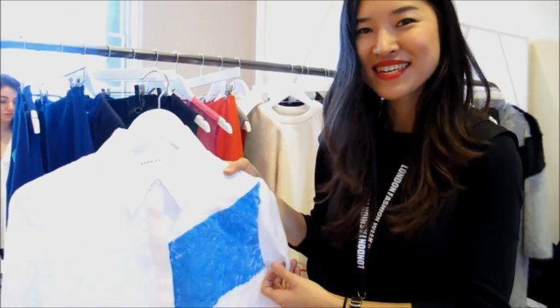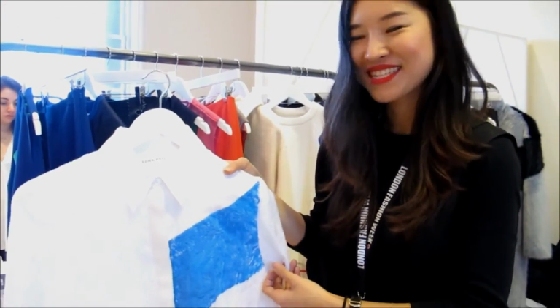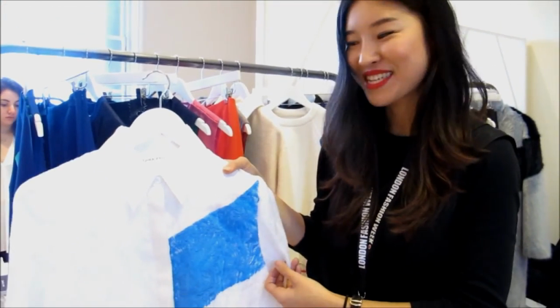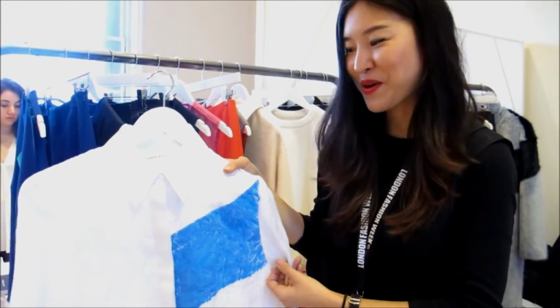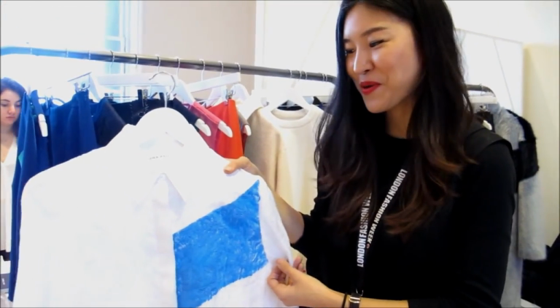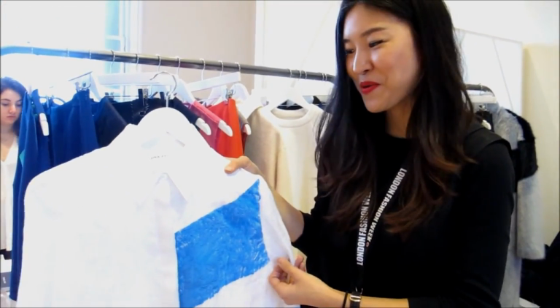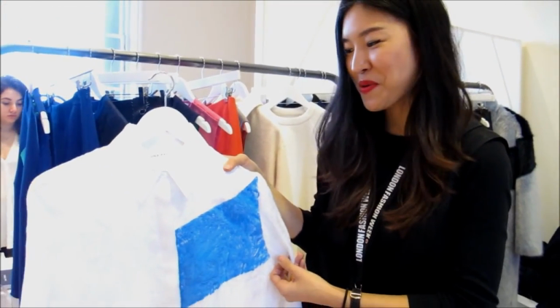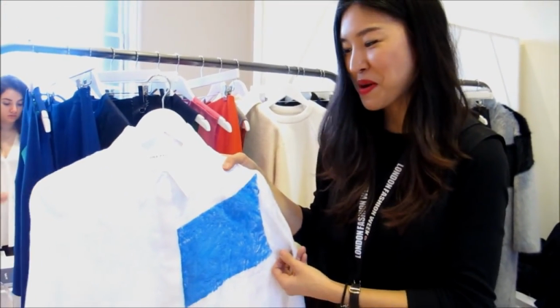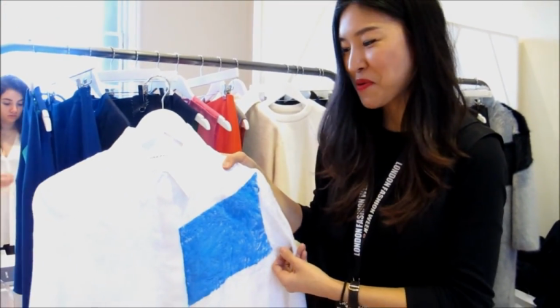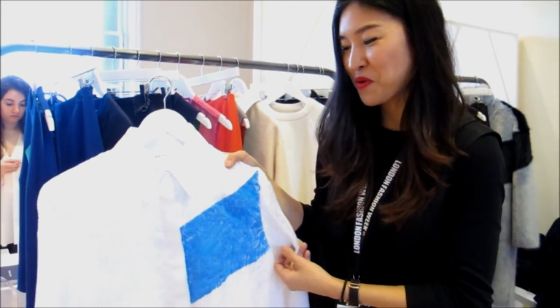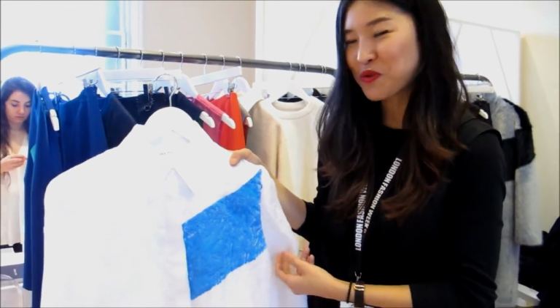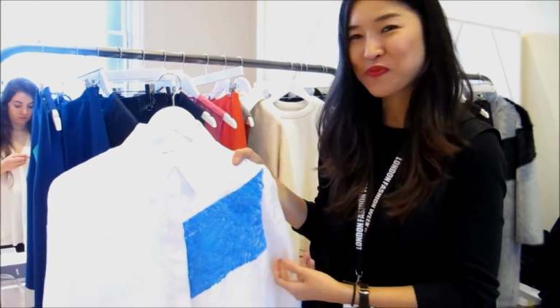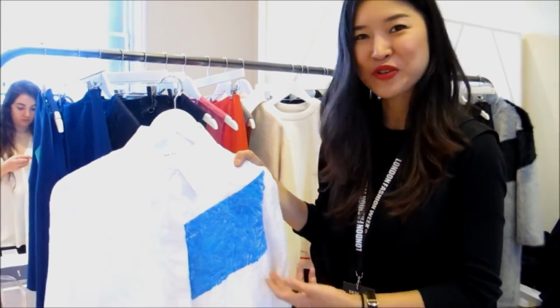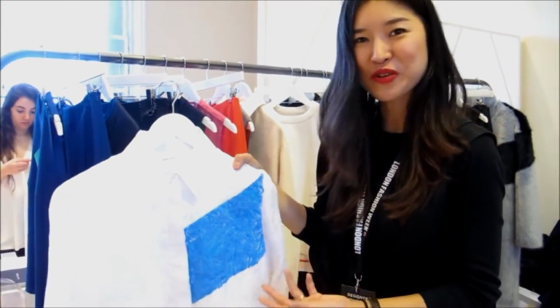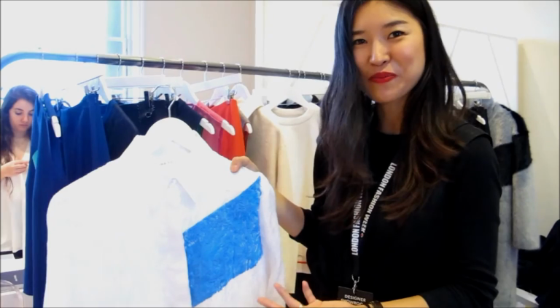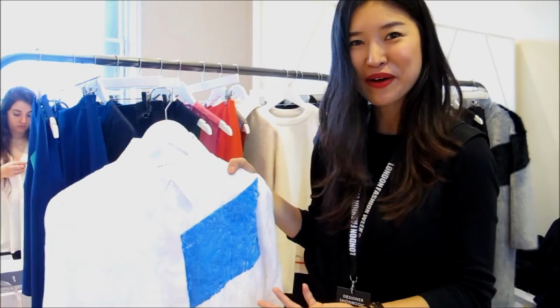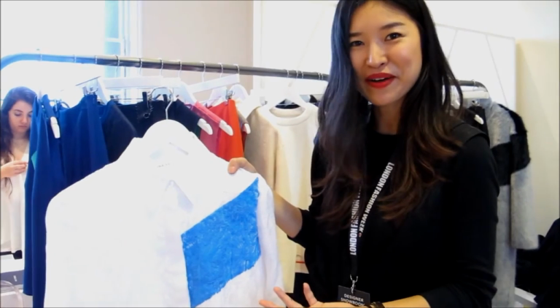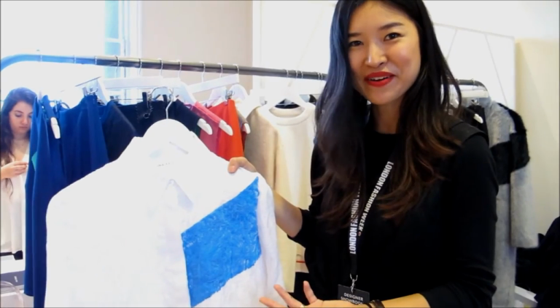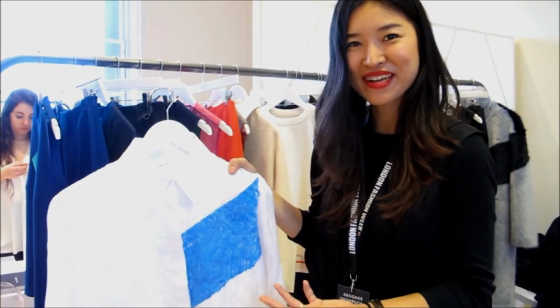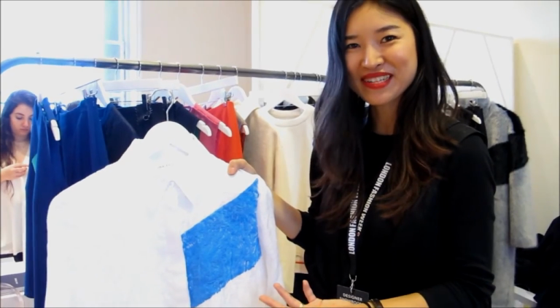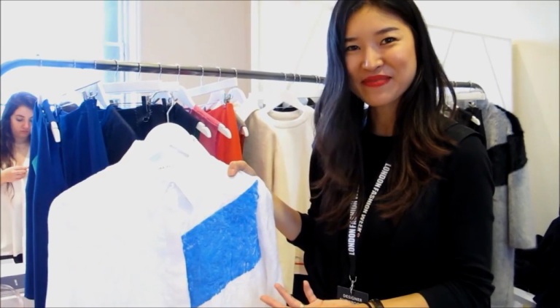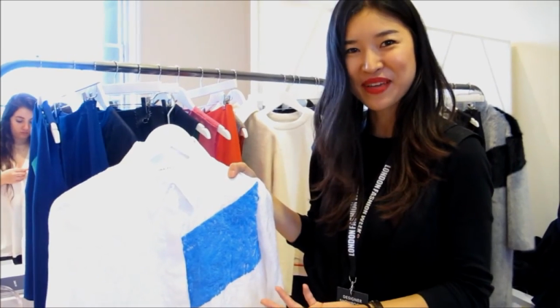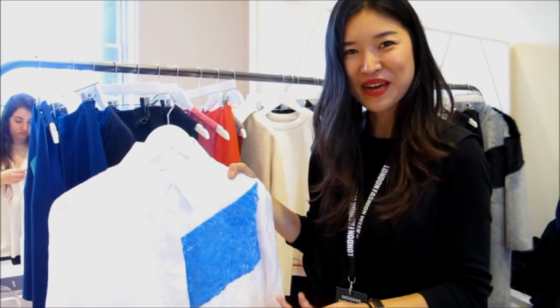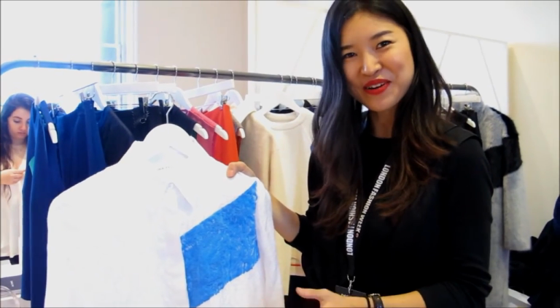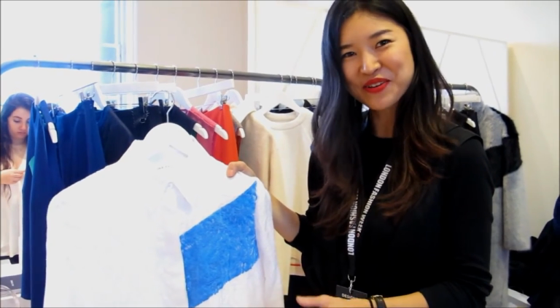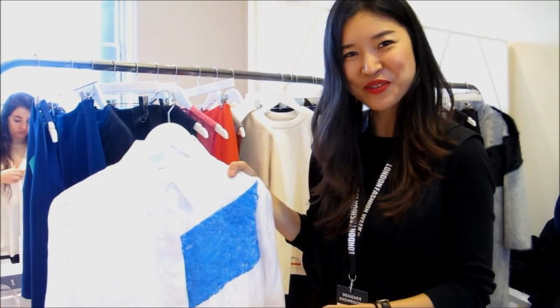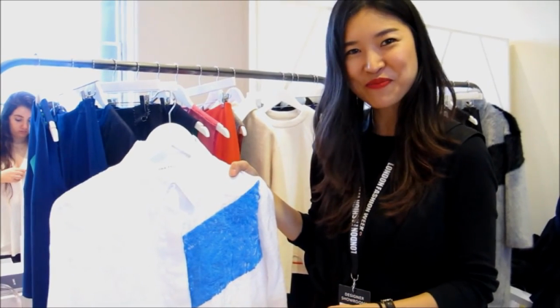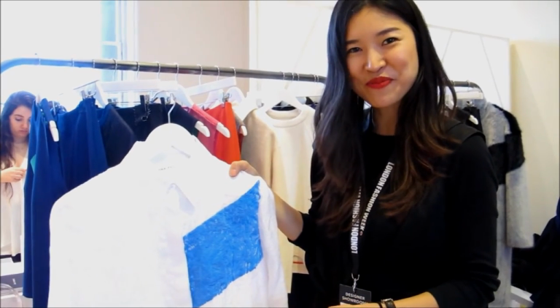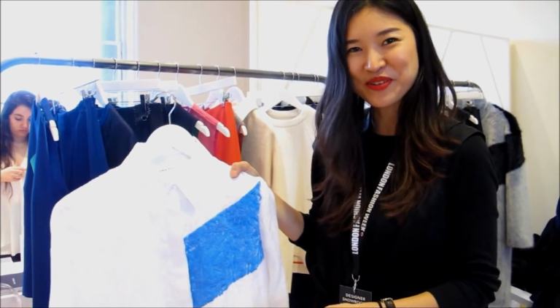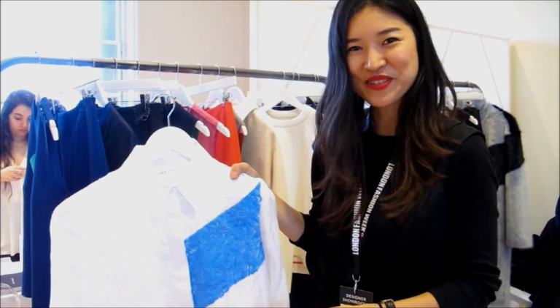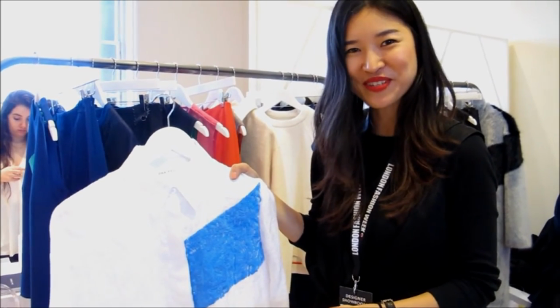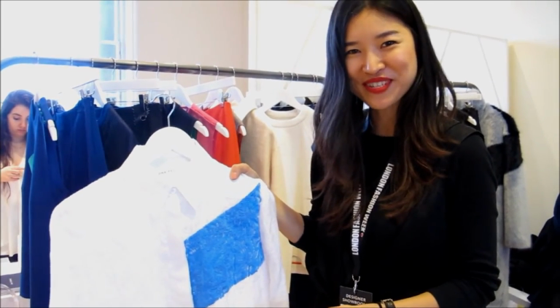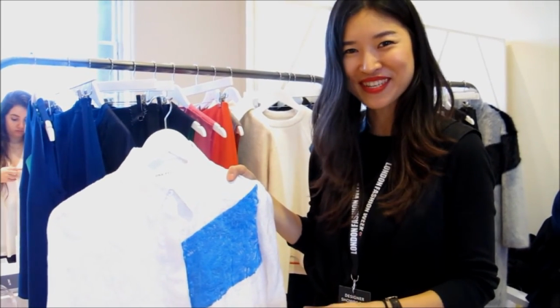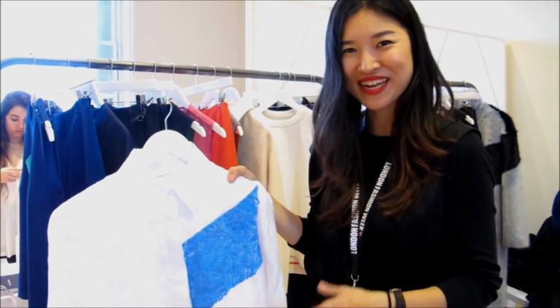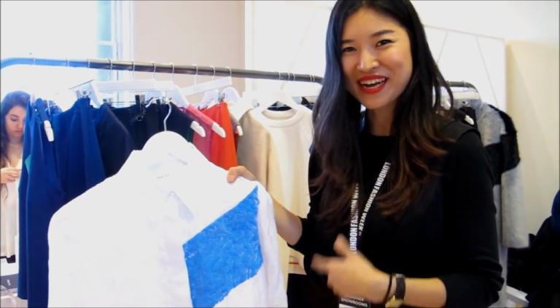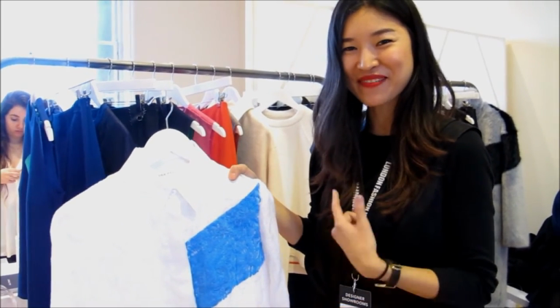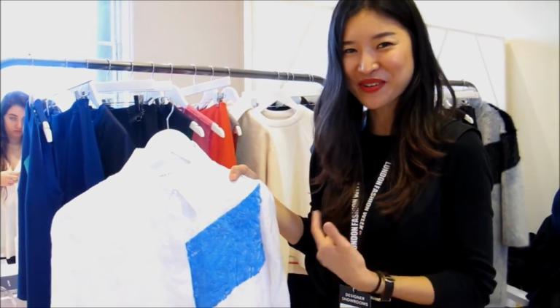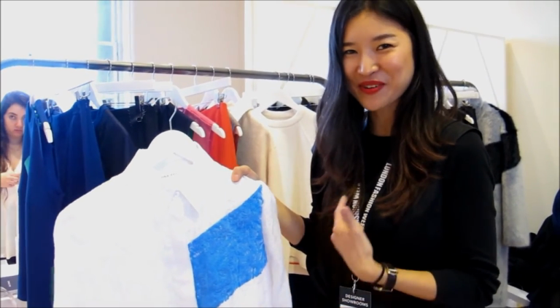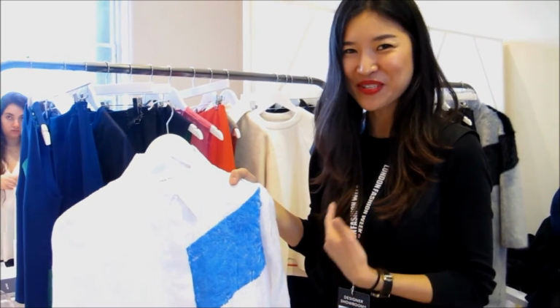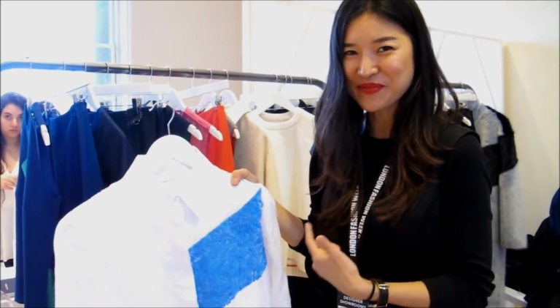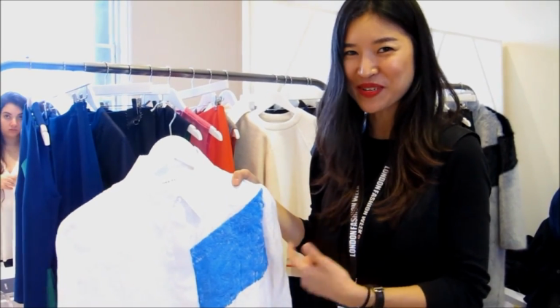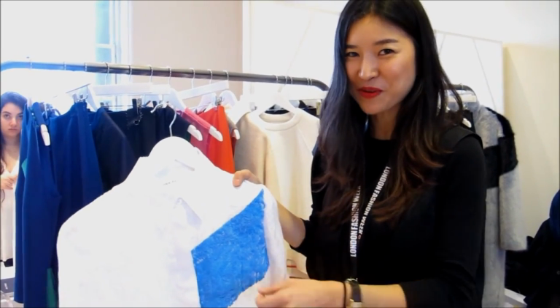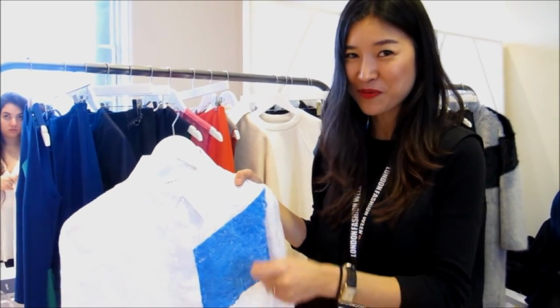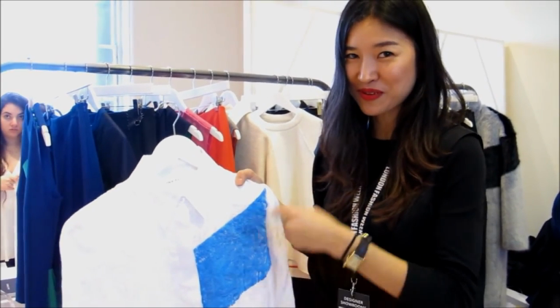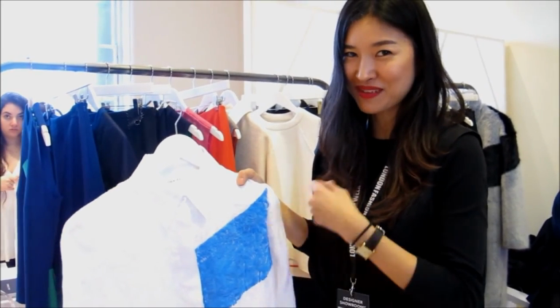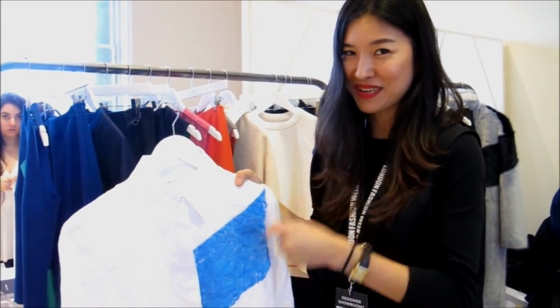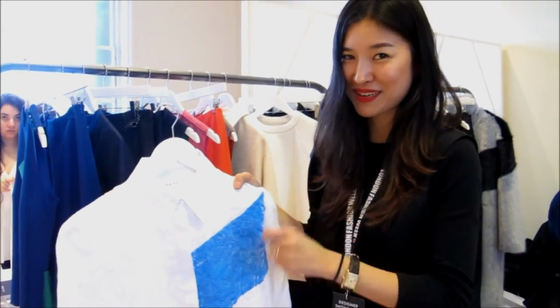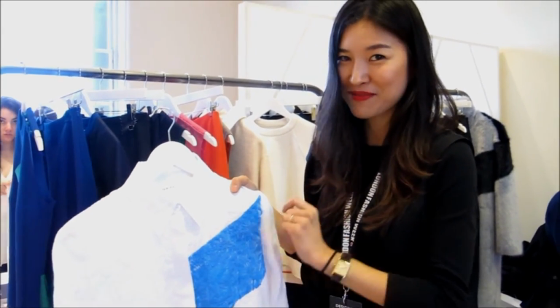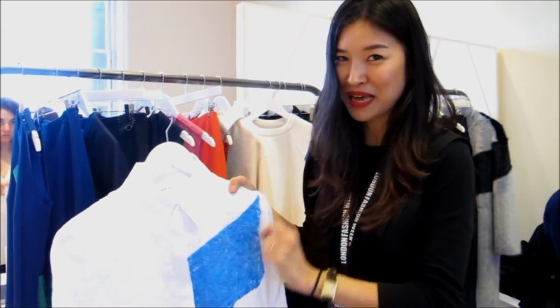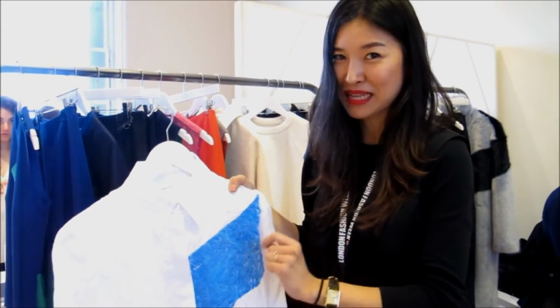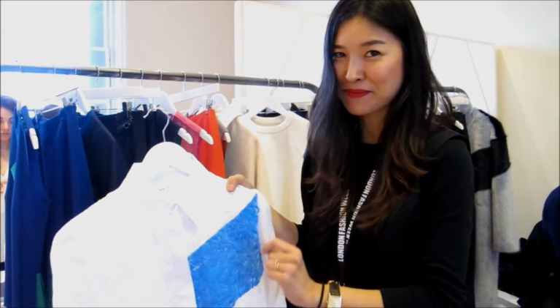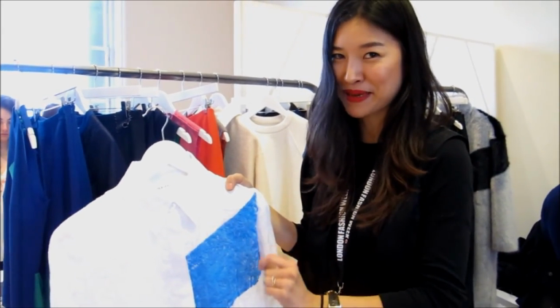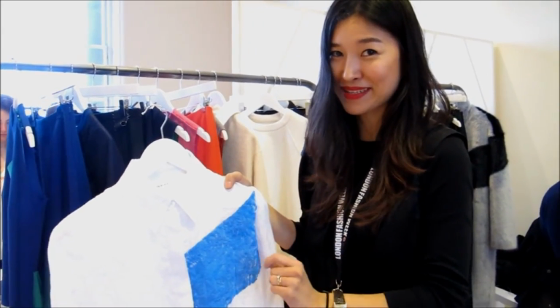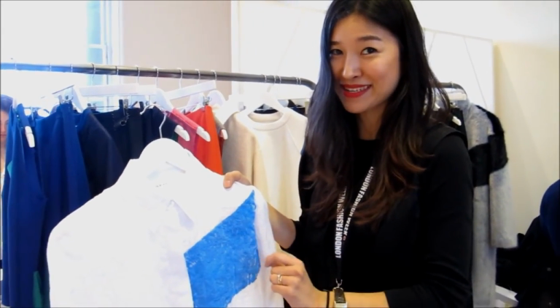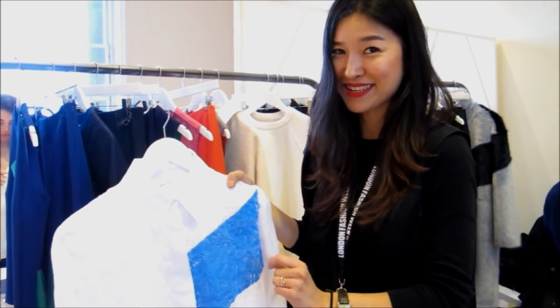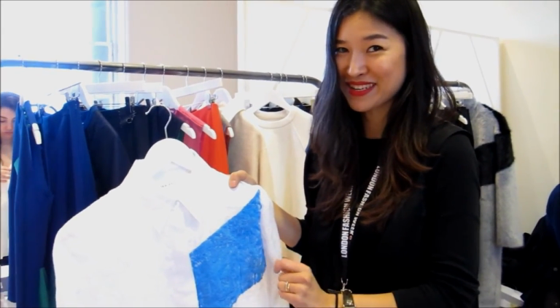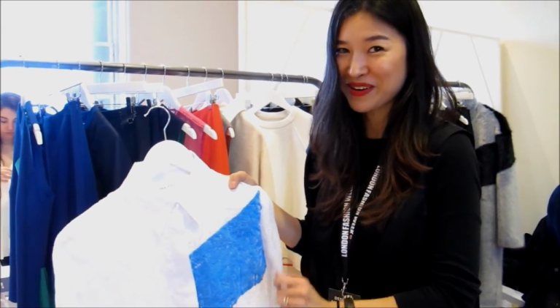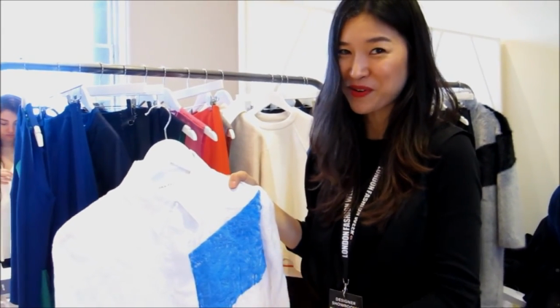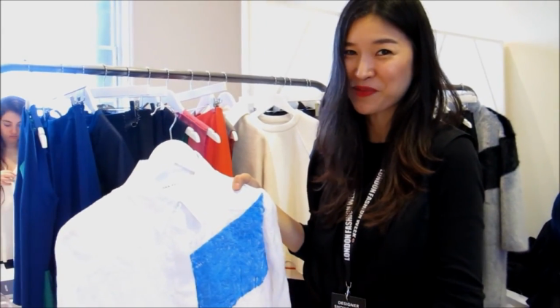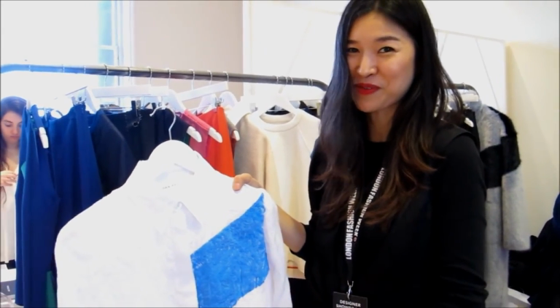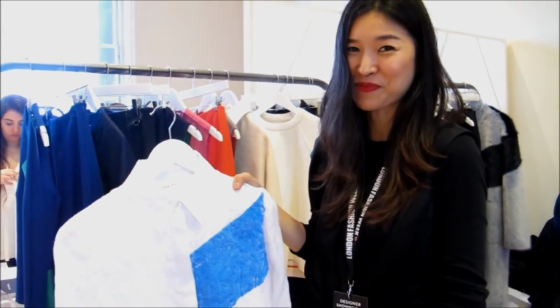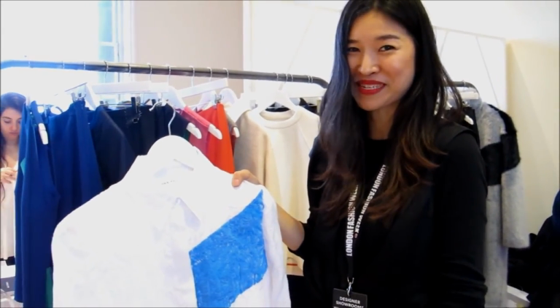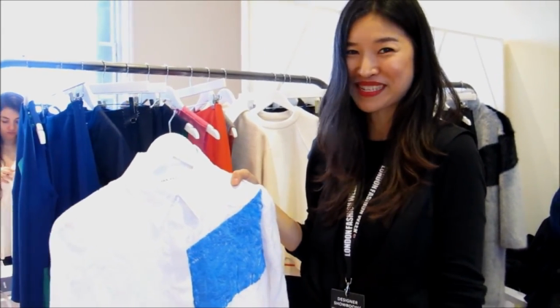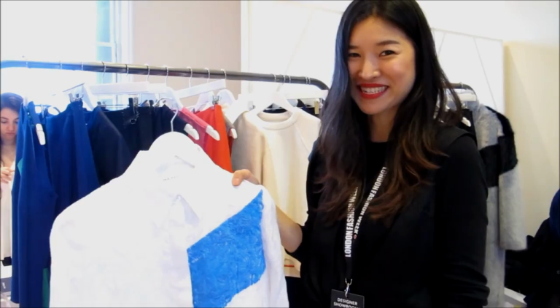So one of the buyers asked me, are you going to put this shirt? And I'm going to be the one hand painting all the pieces.